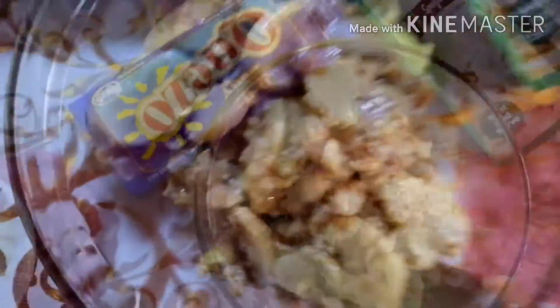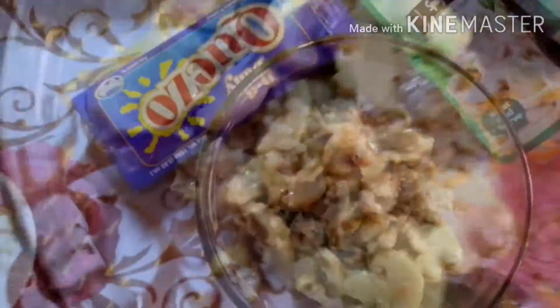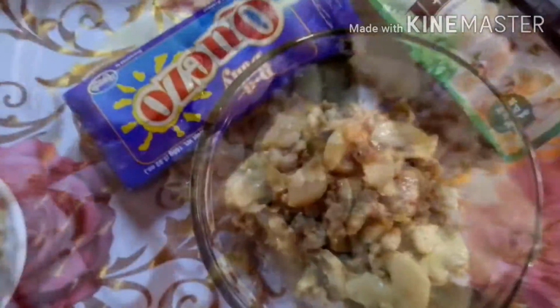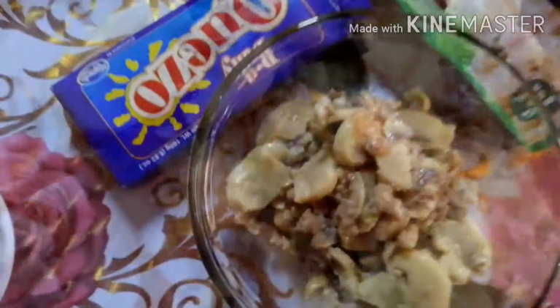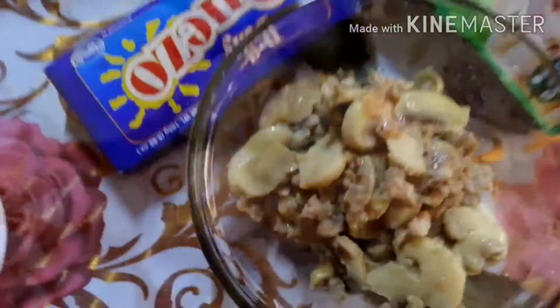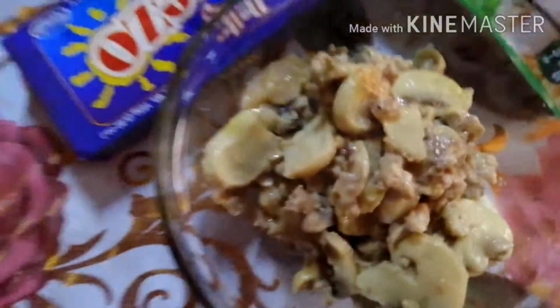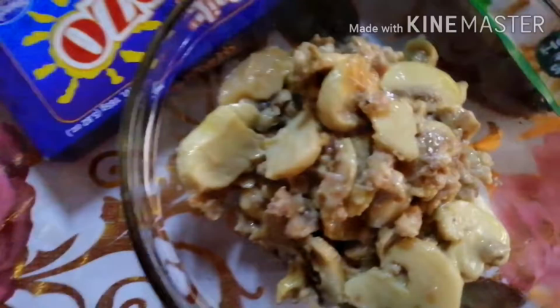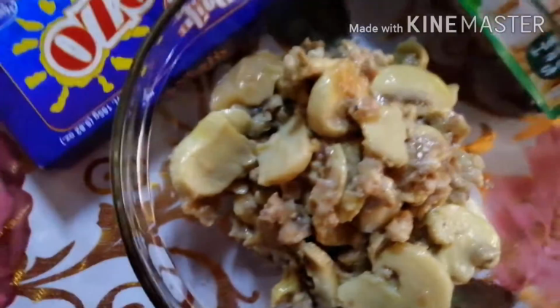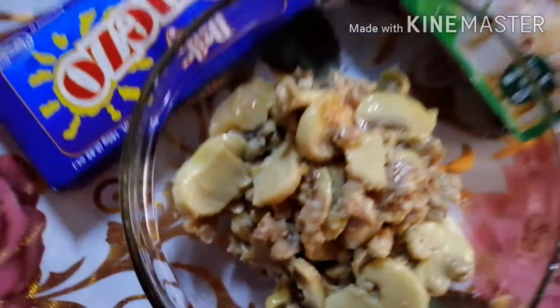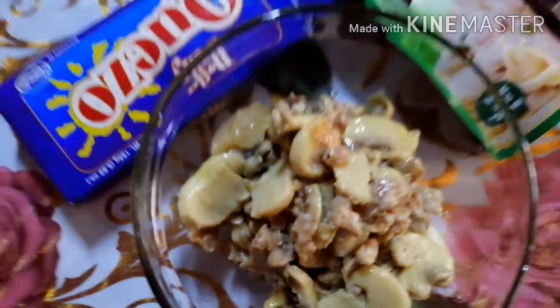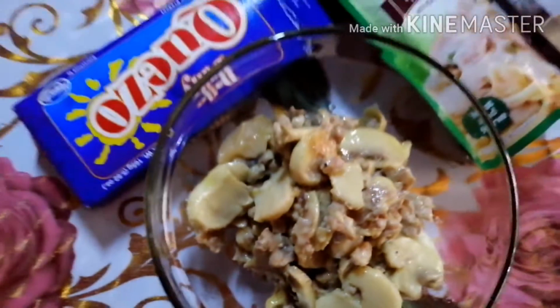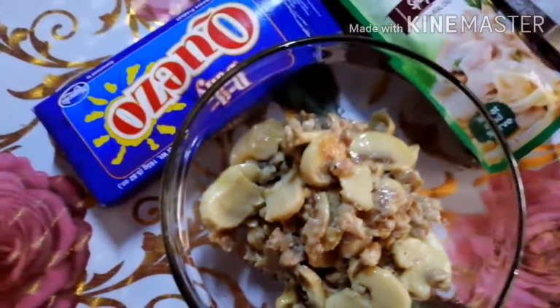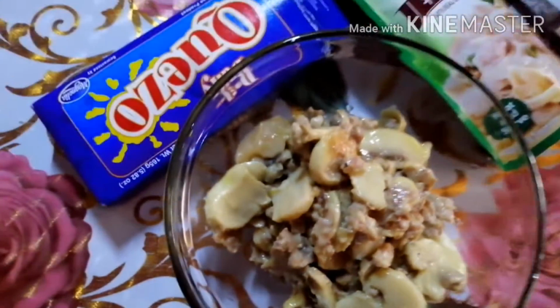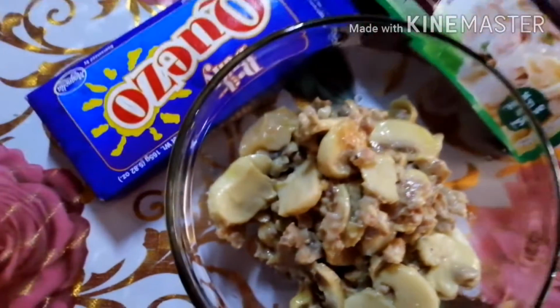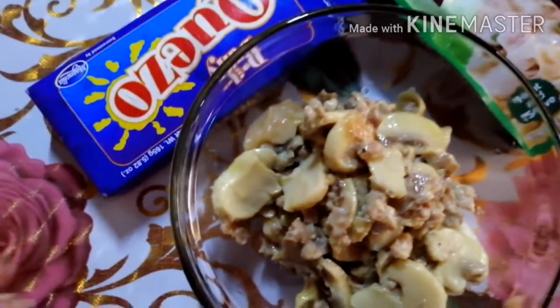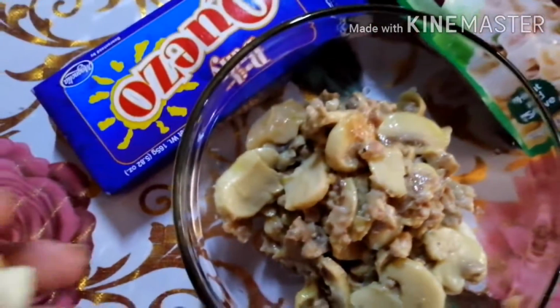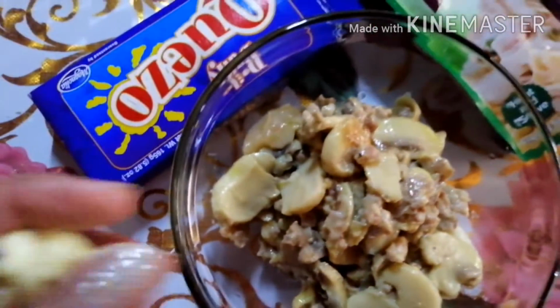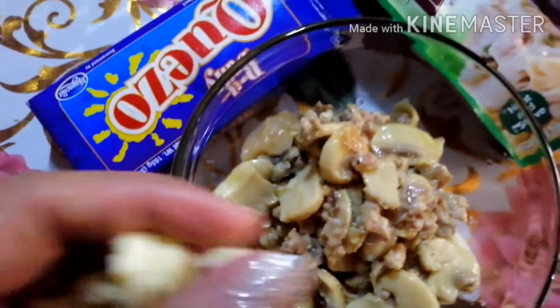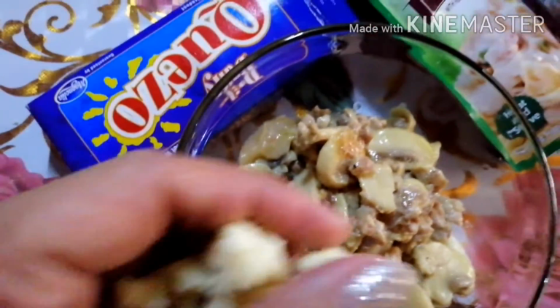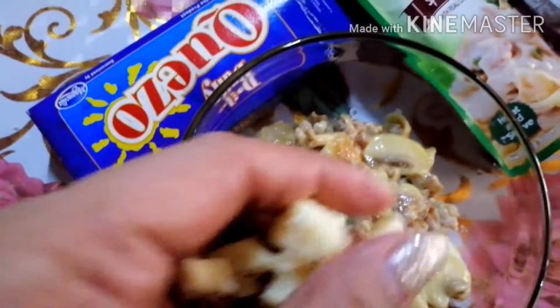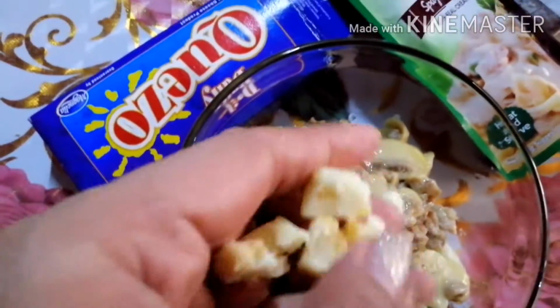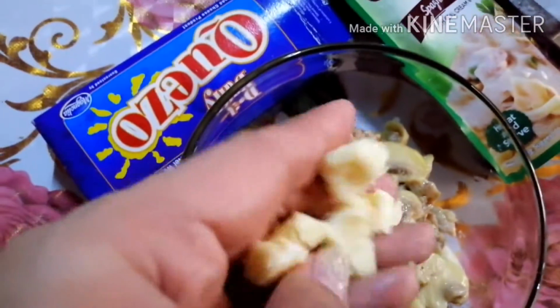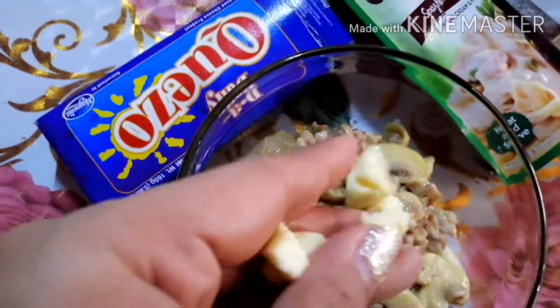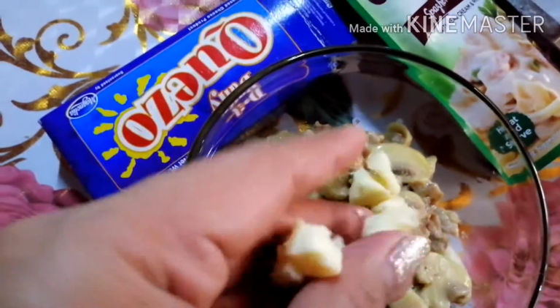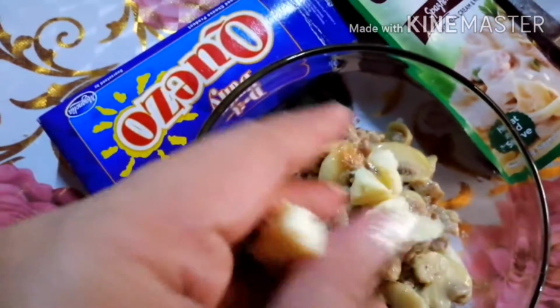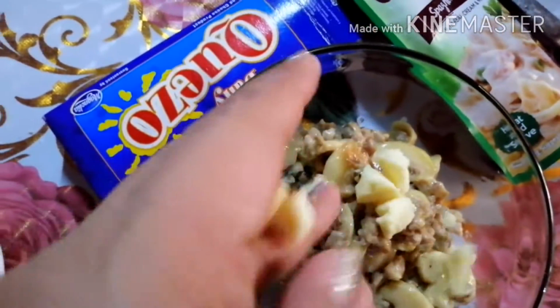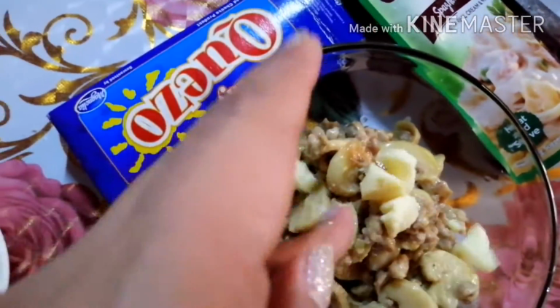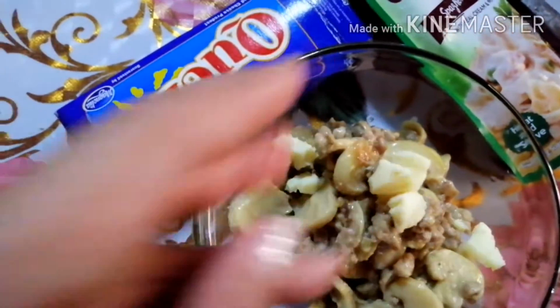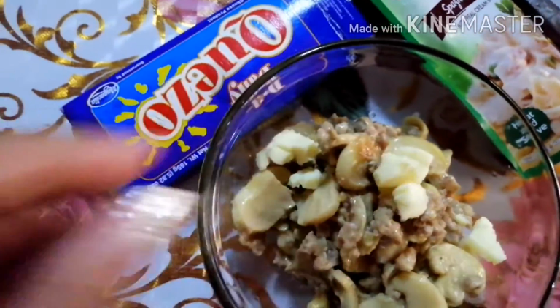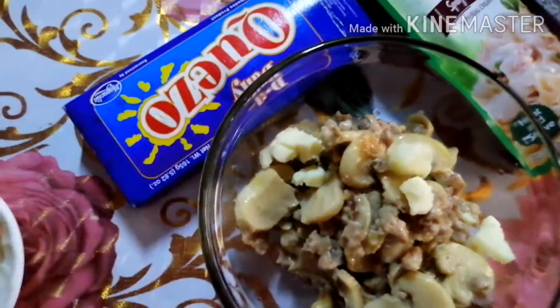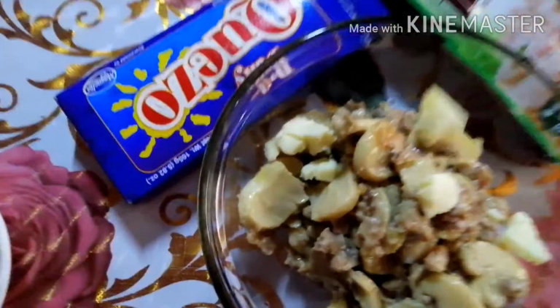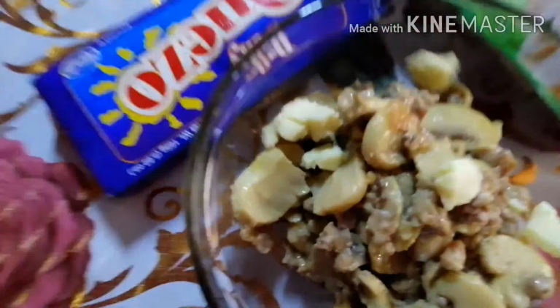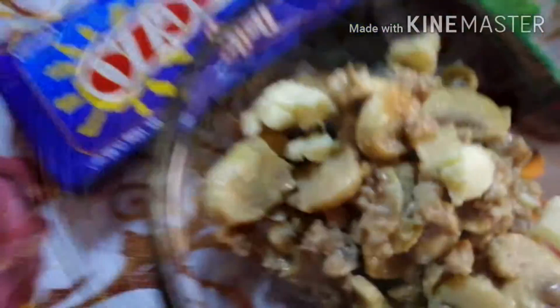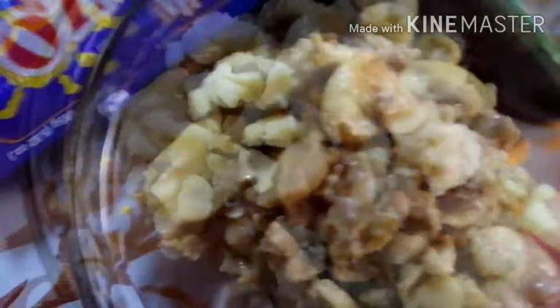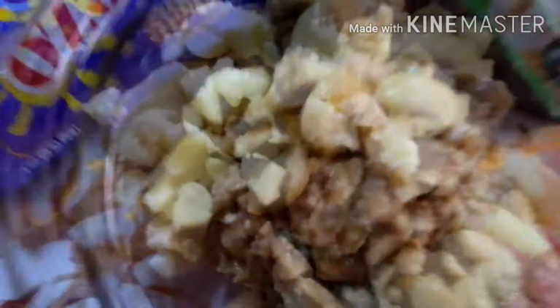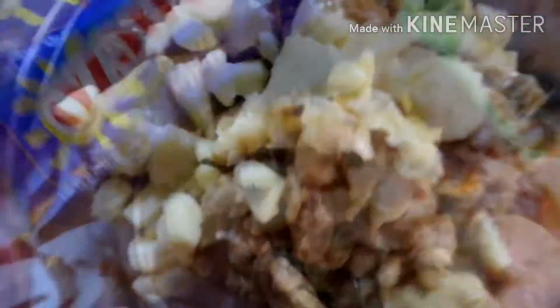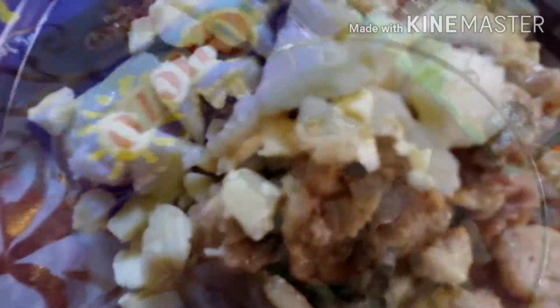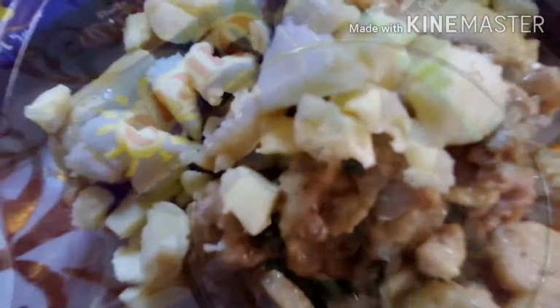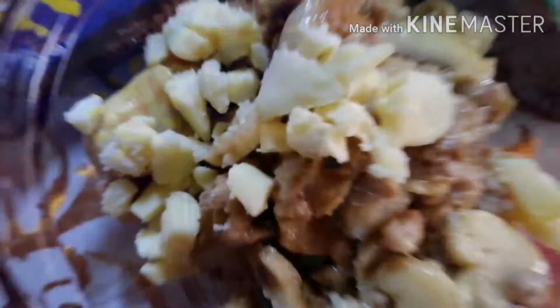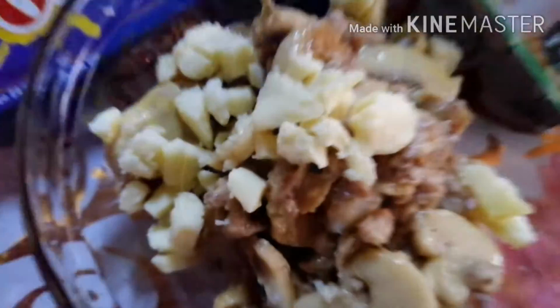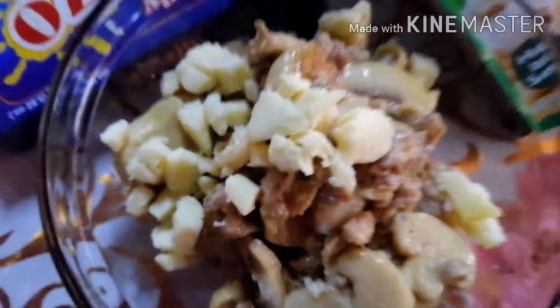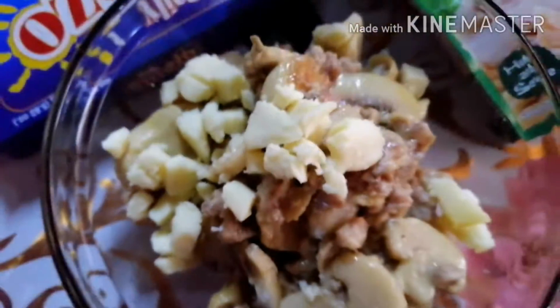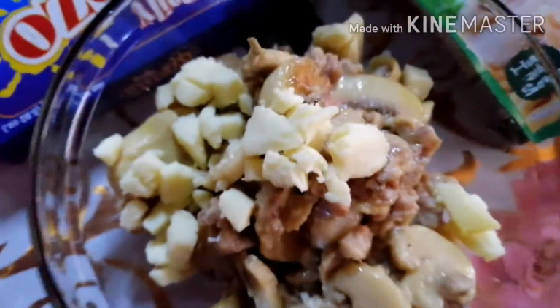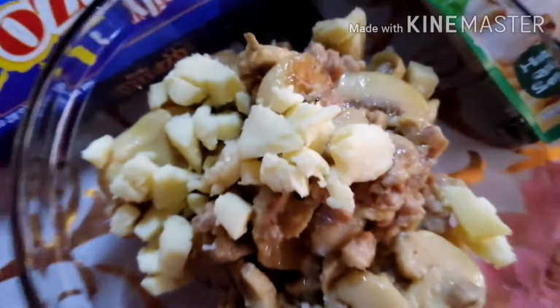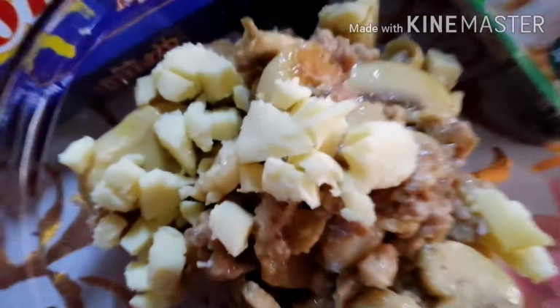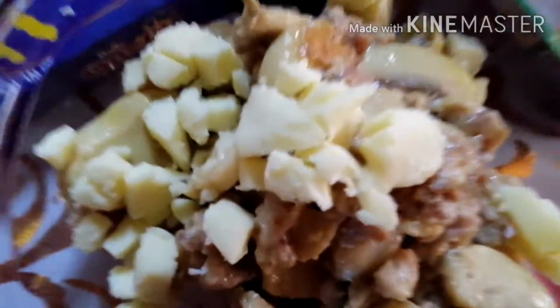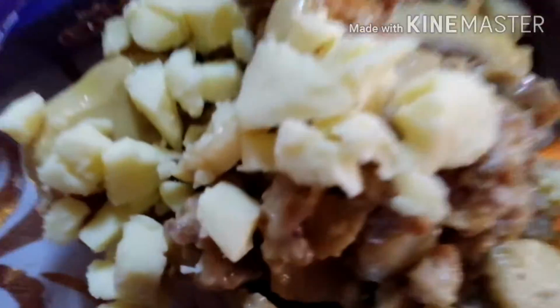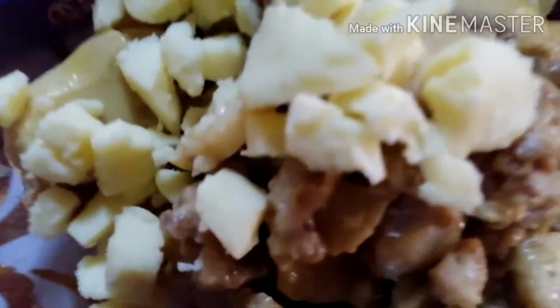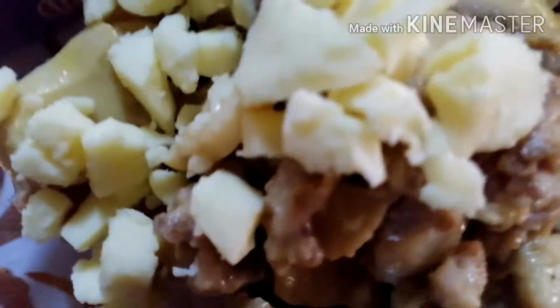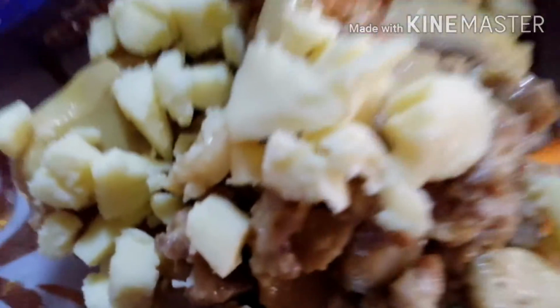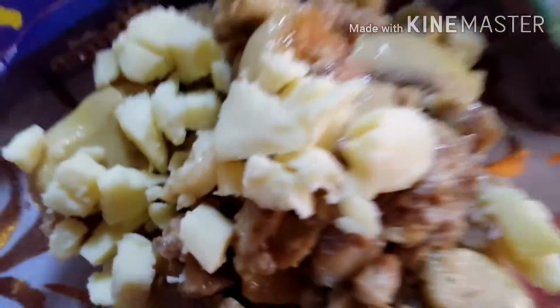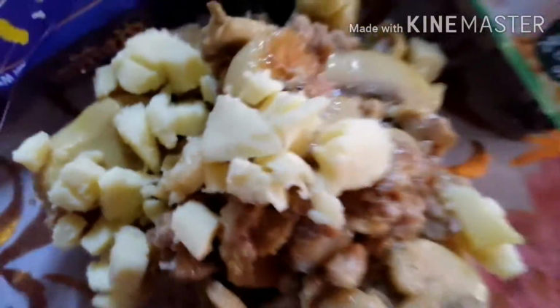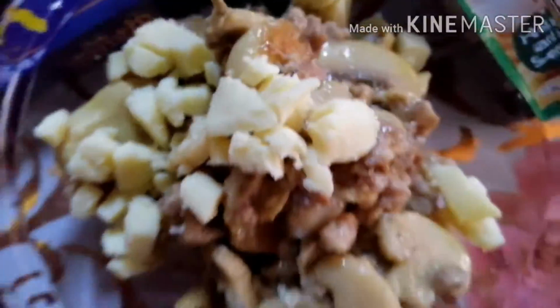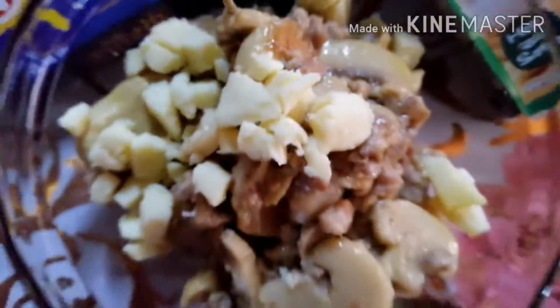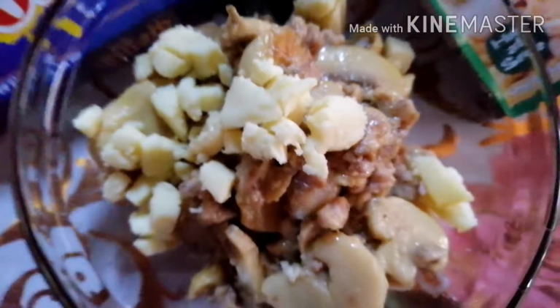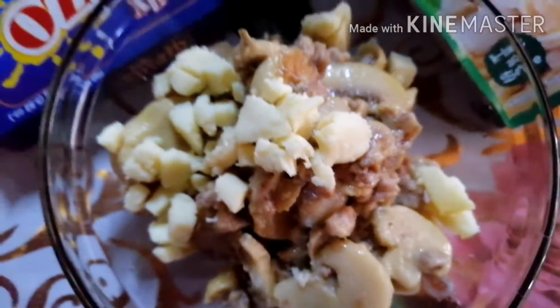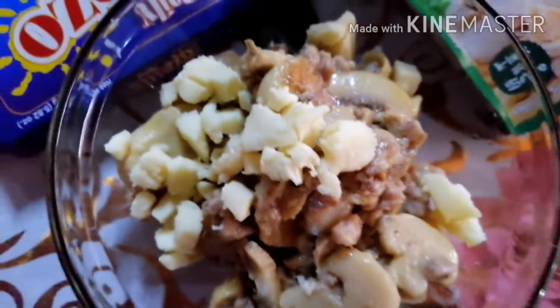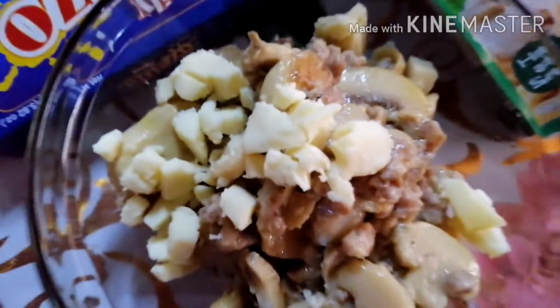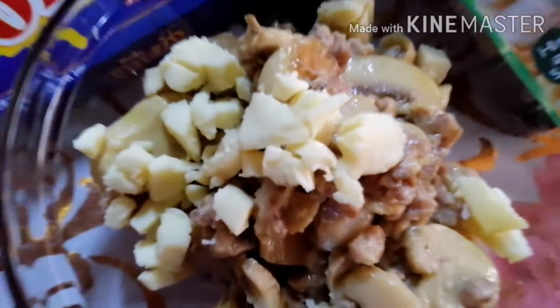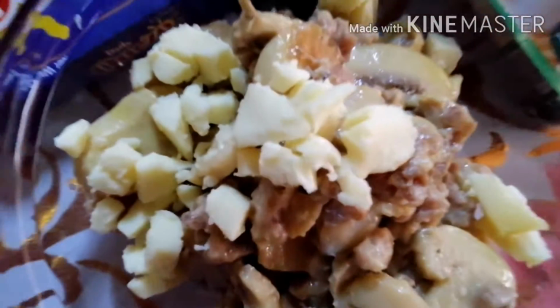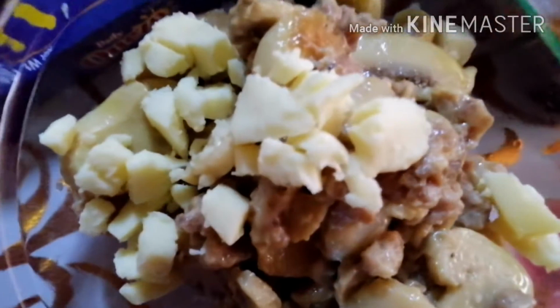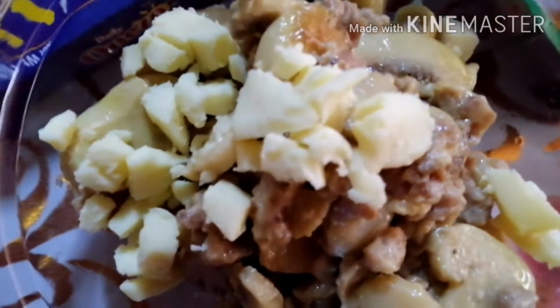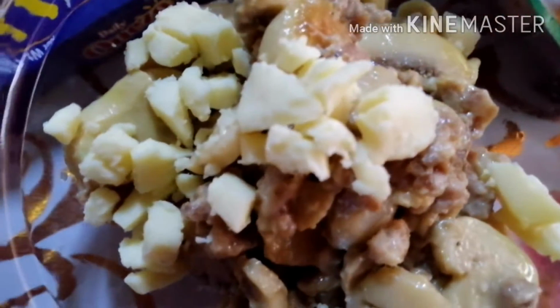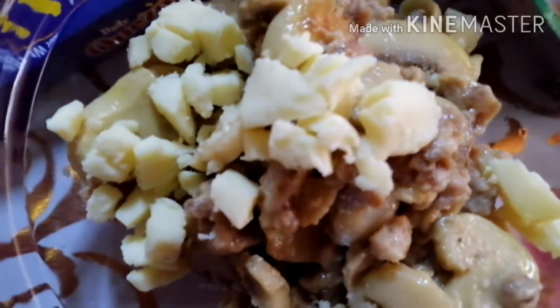For final touches, top this off with cheese! And serve! Breakfast time!